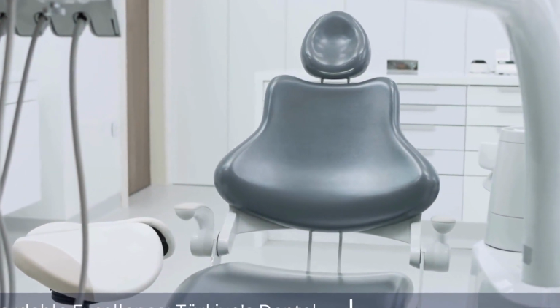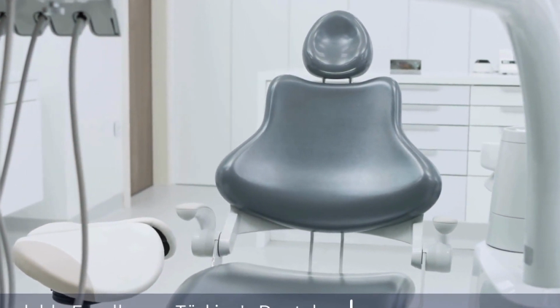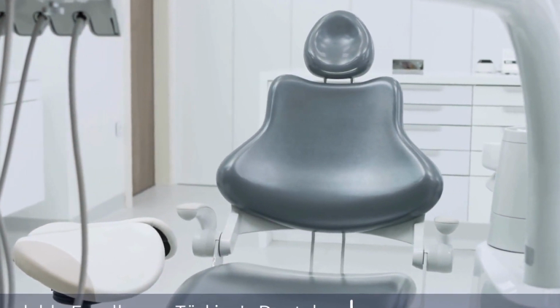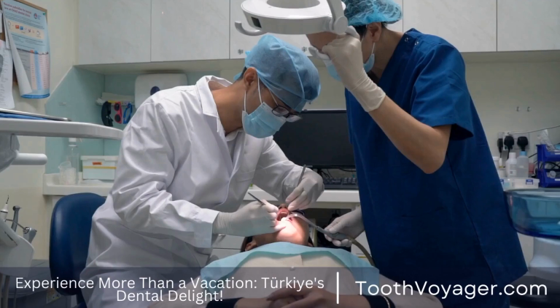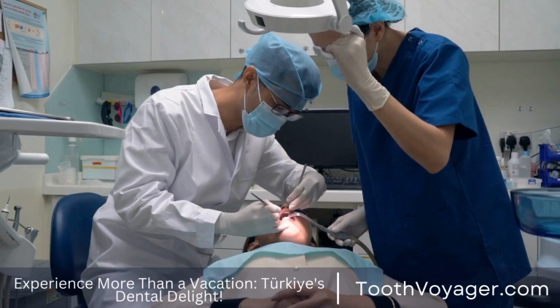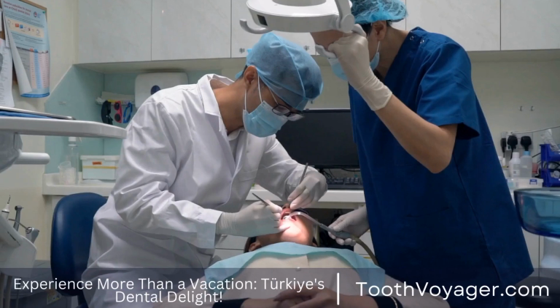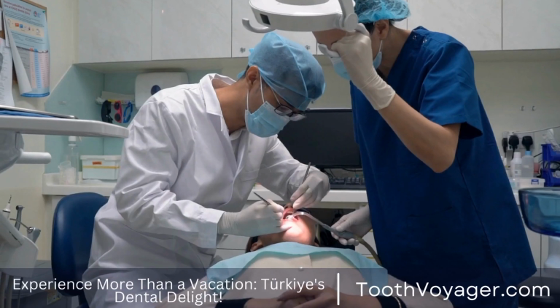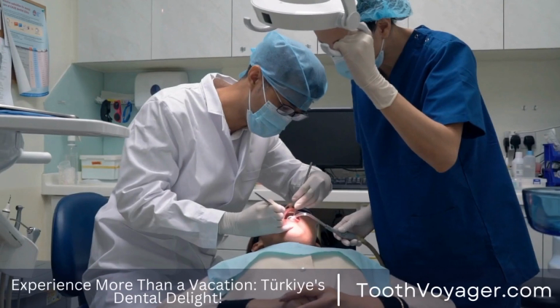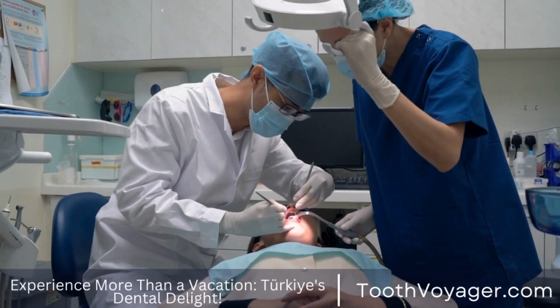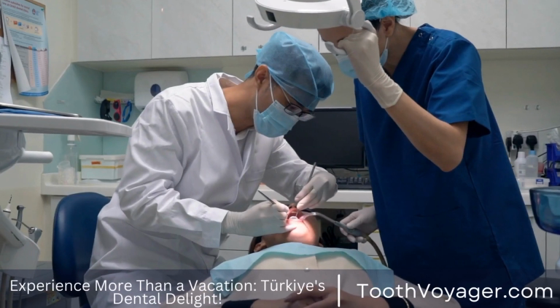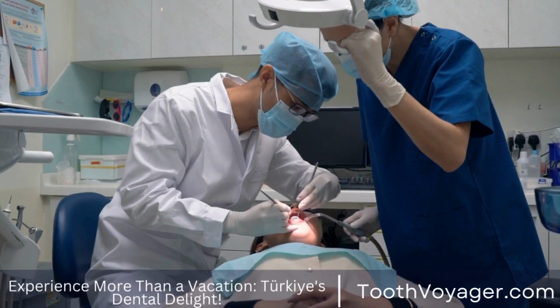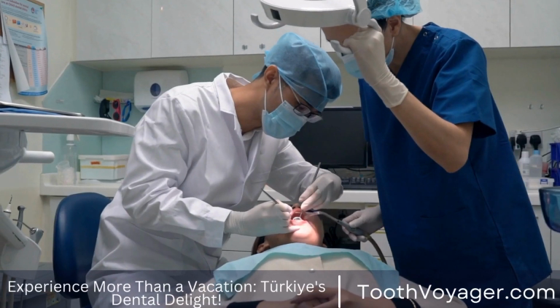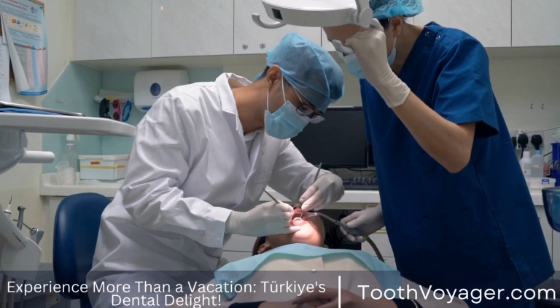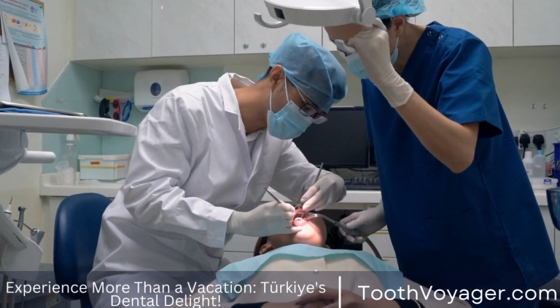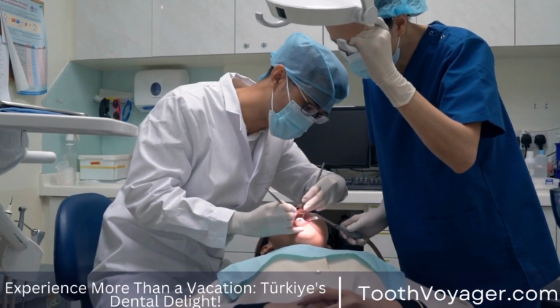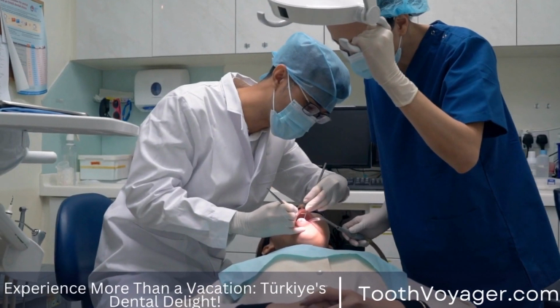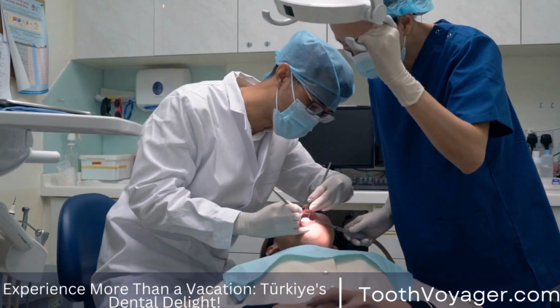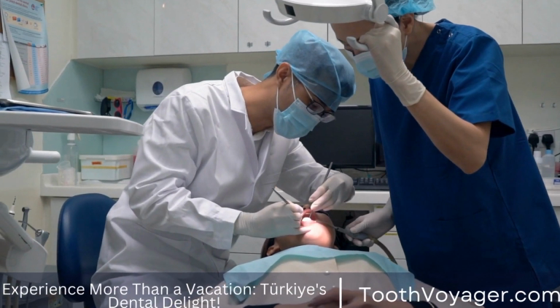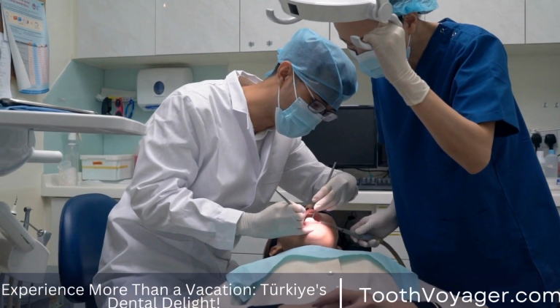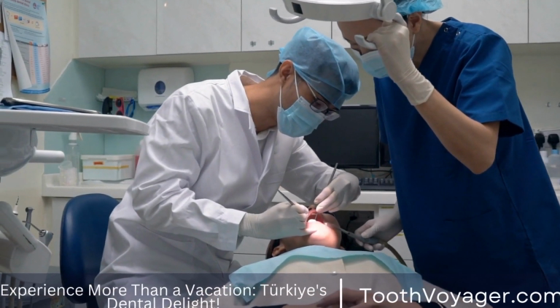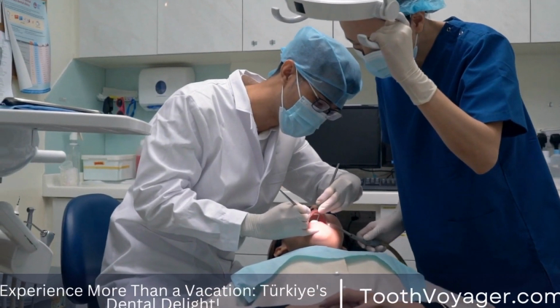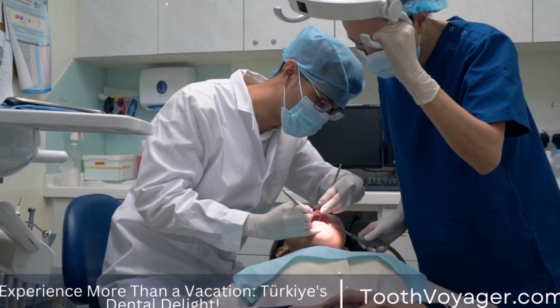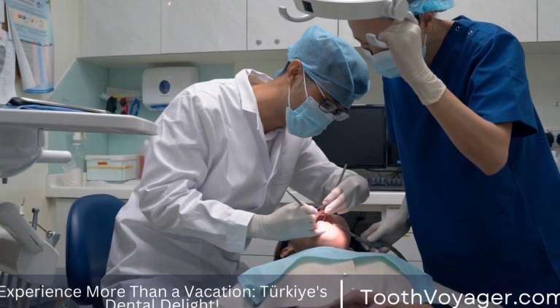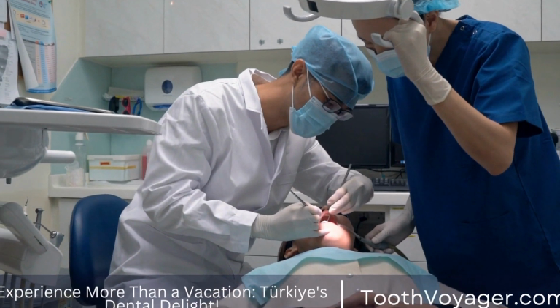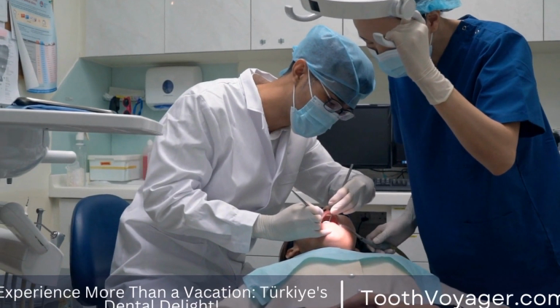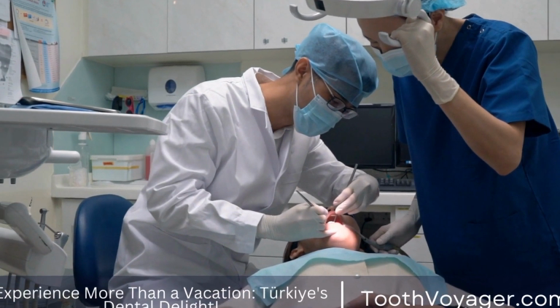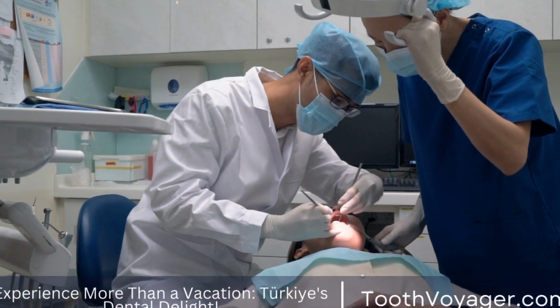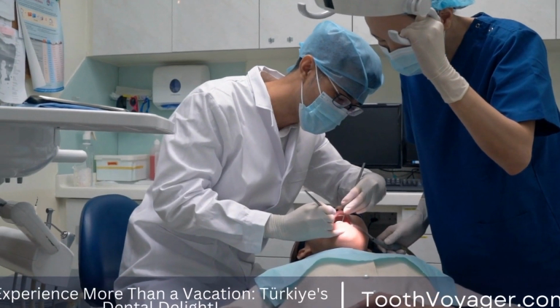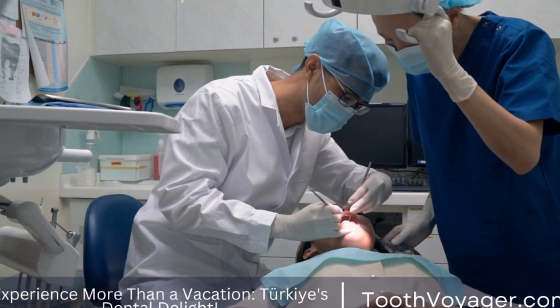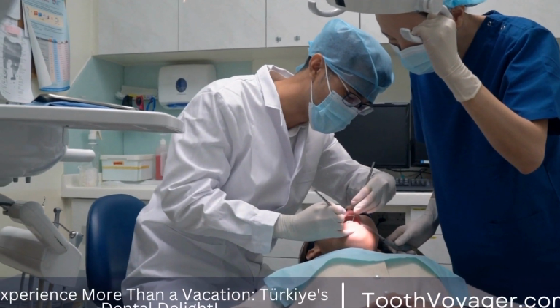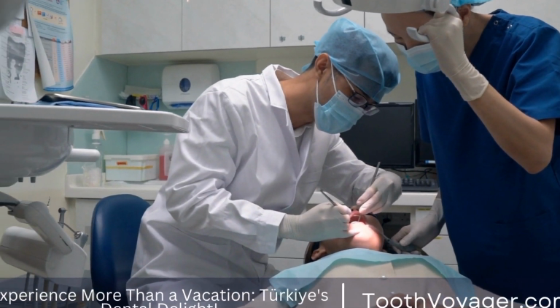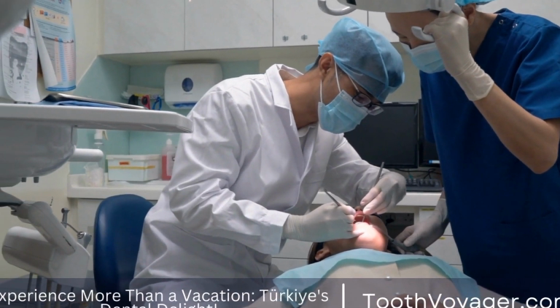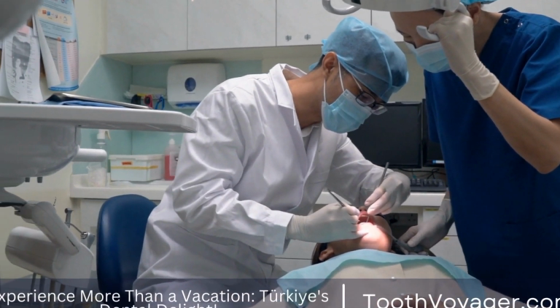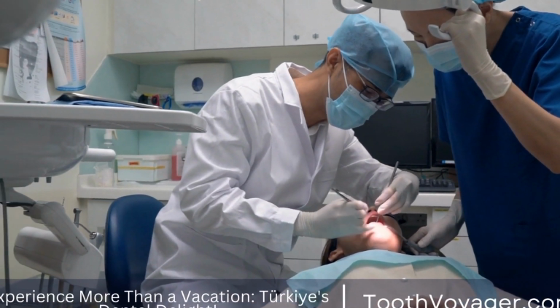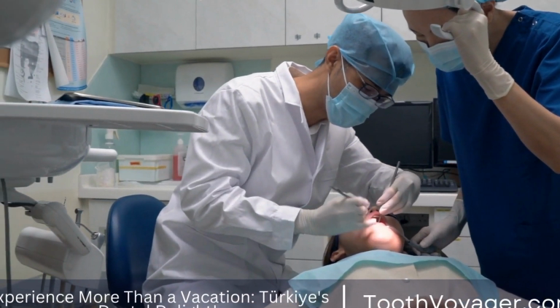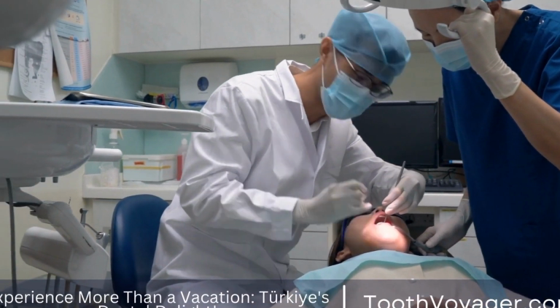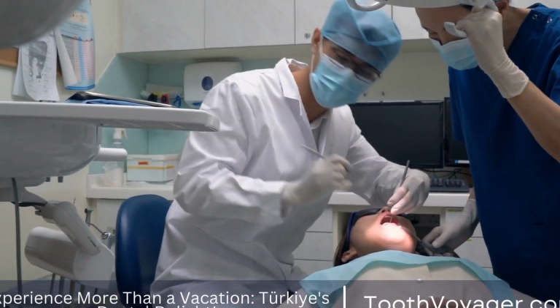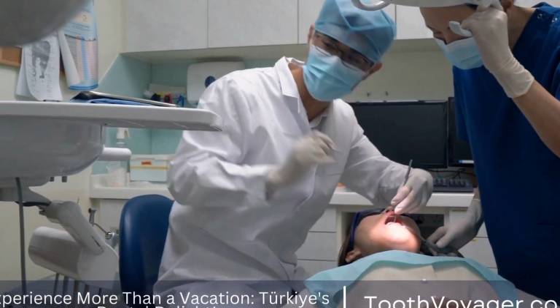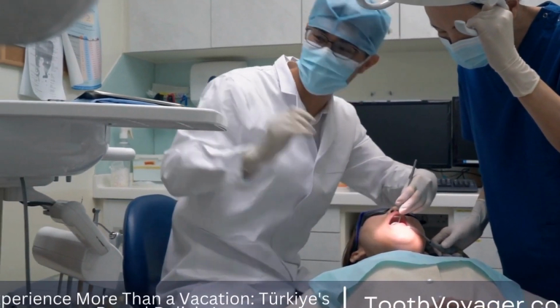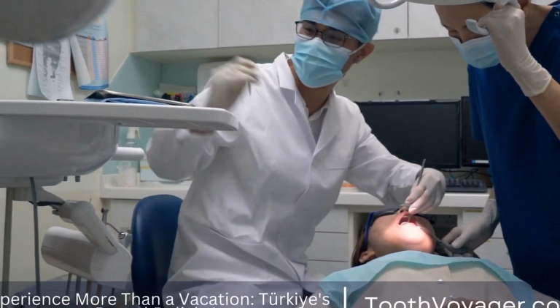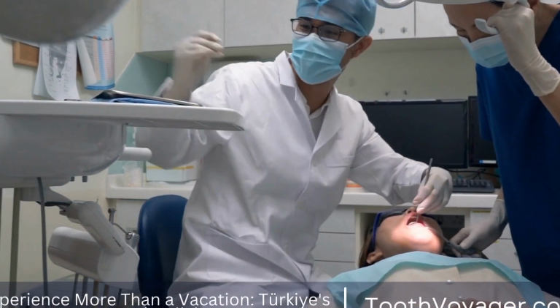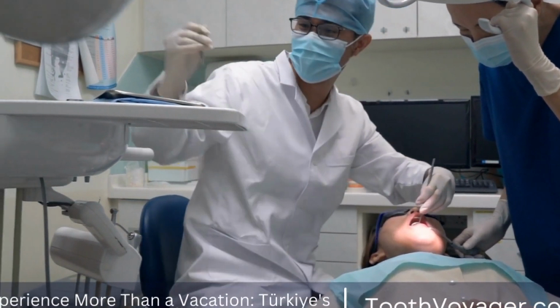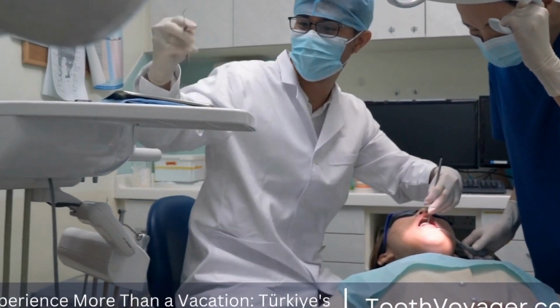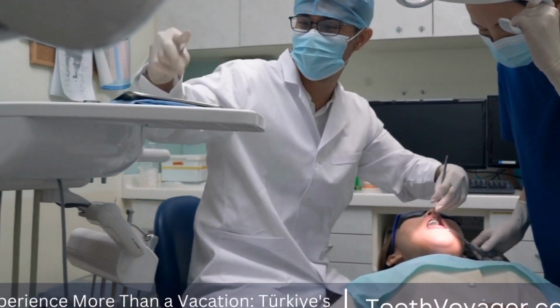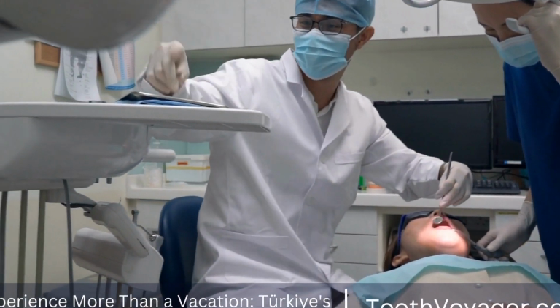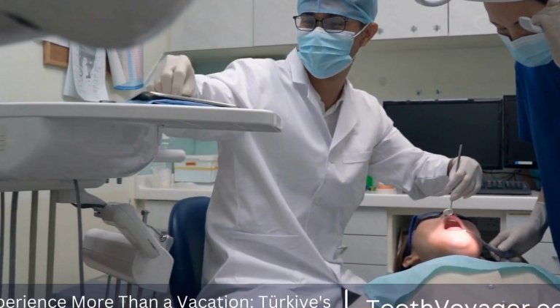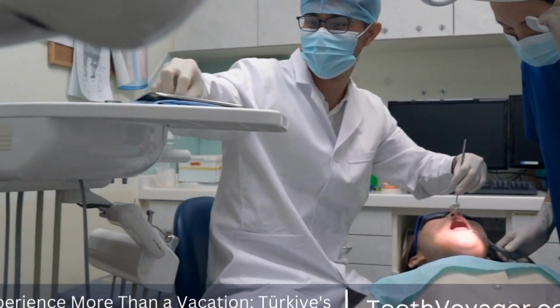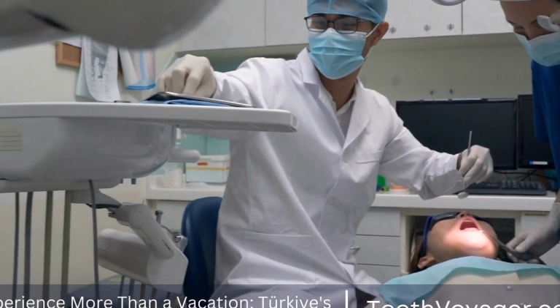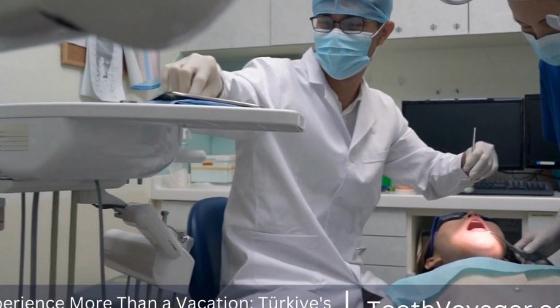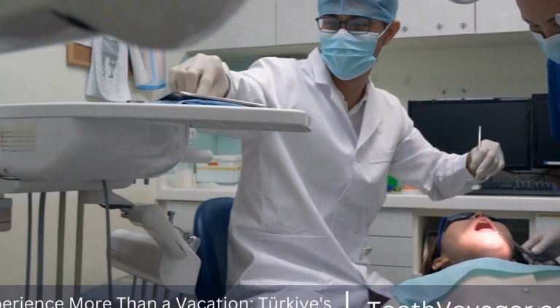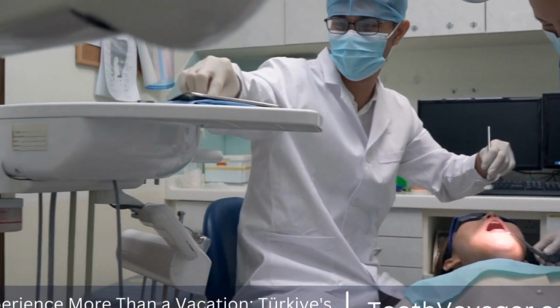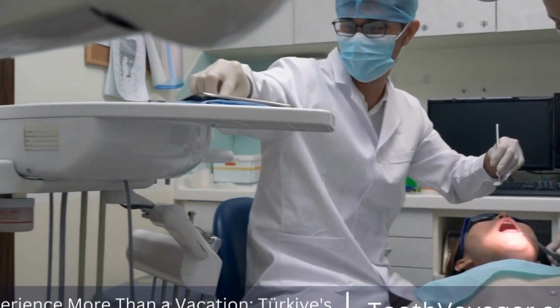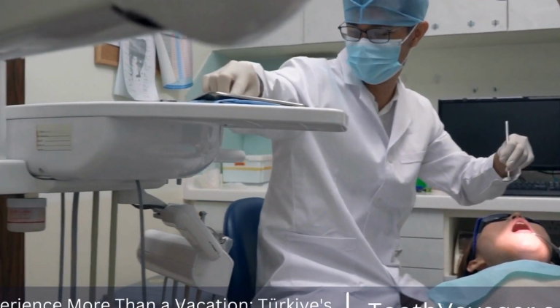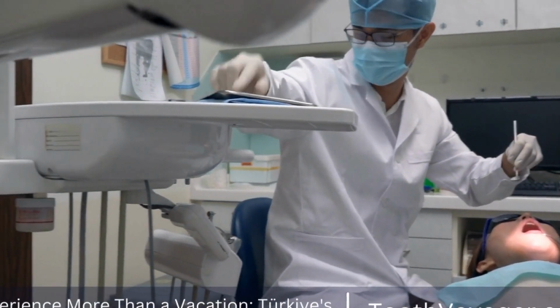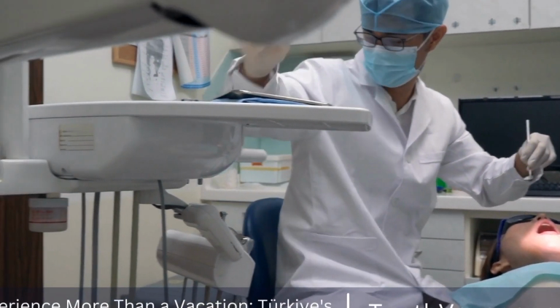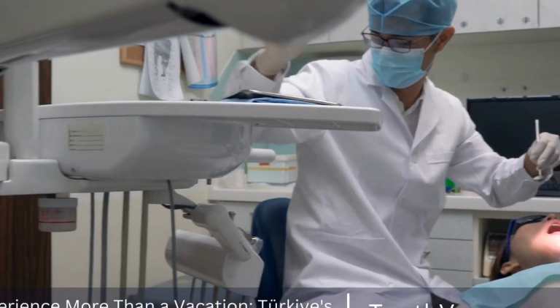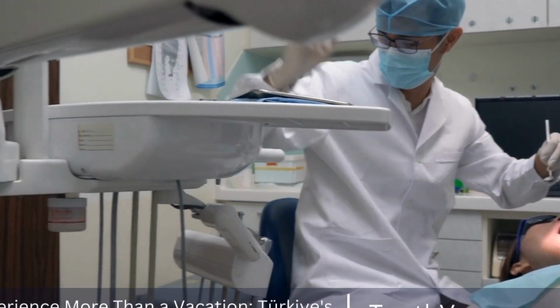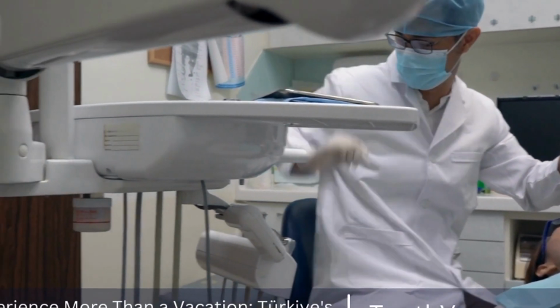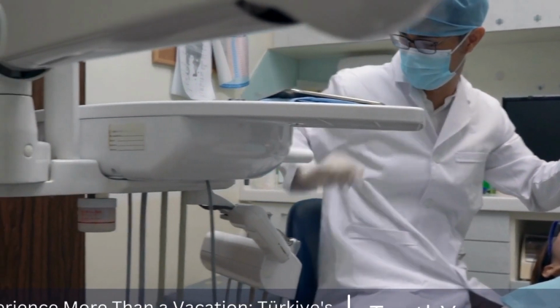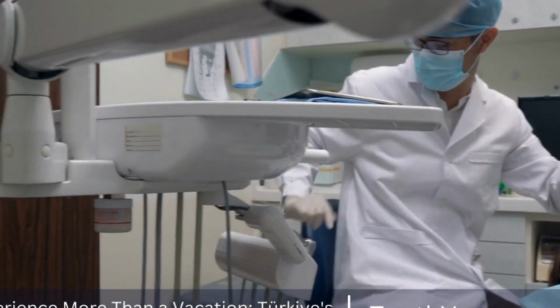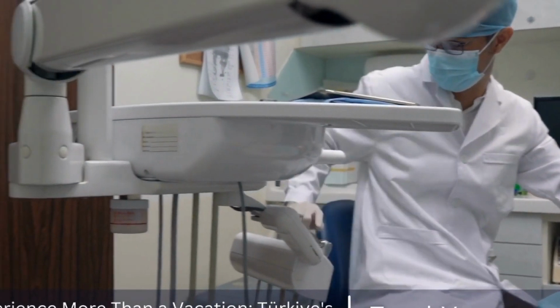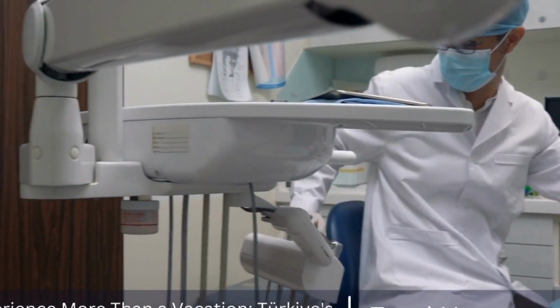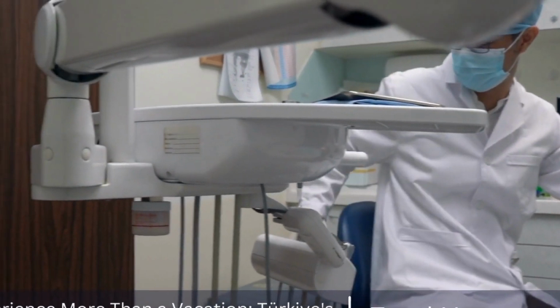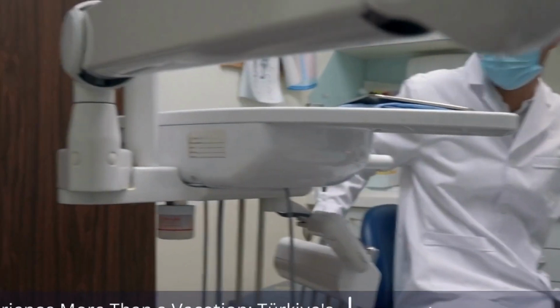In this video, we will explore the art of crafting dental crowns, focusing on the materials and techniques used in their creation.